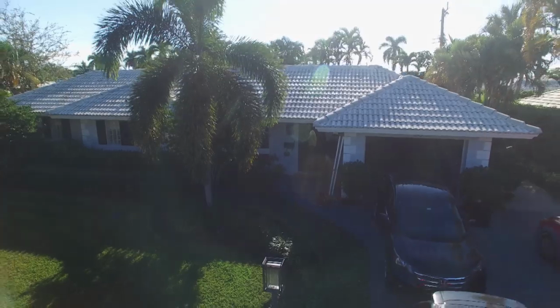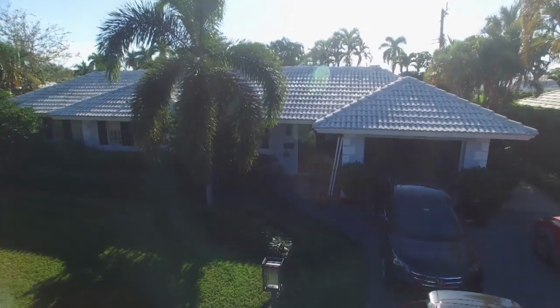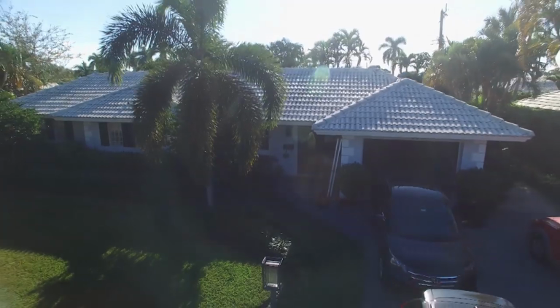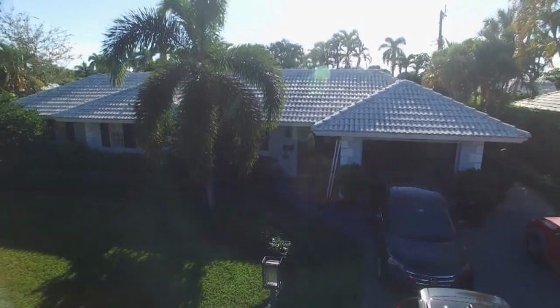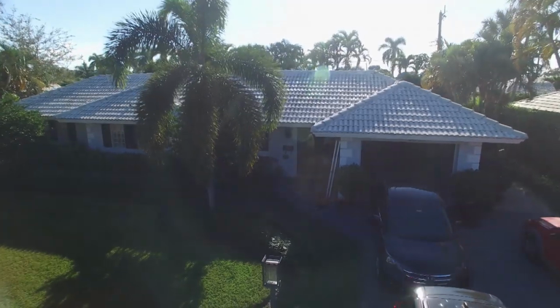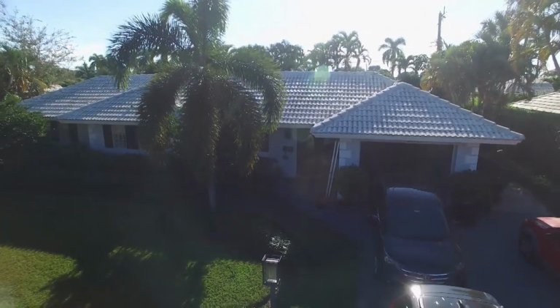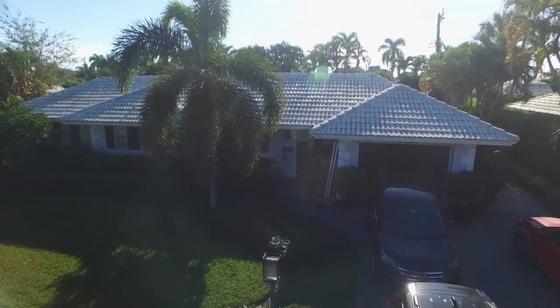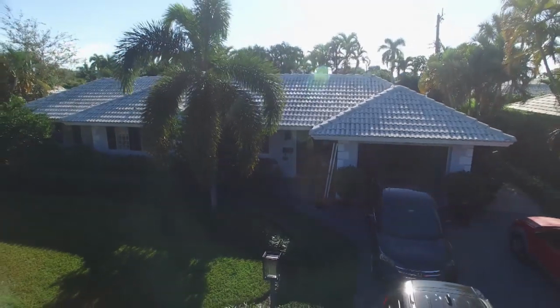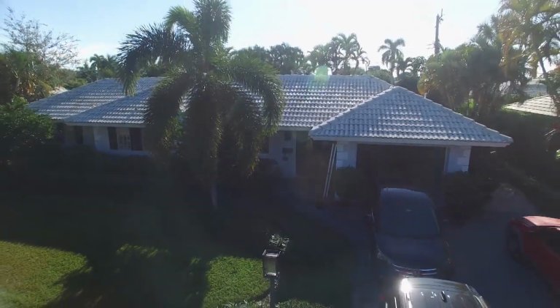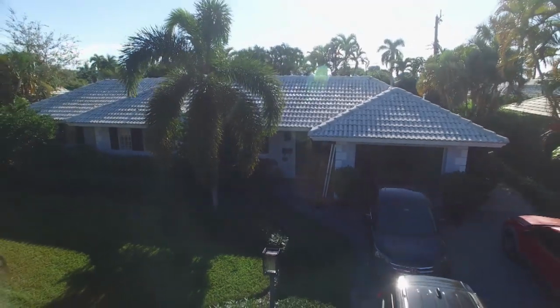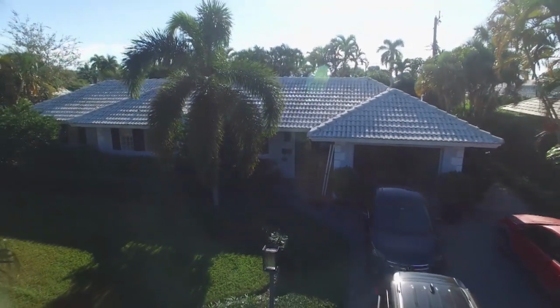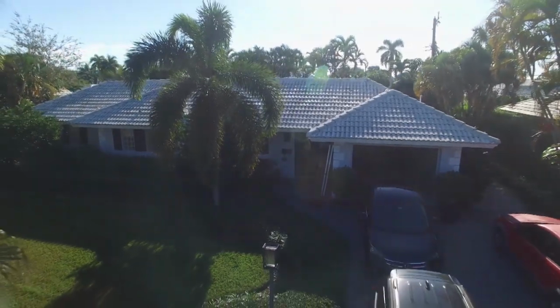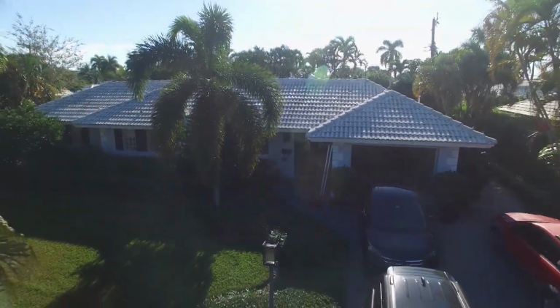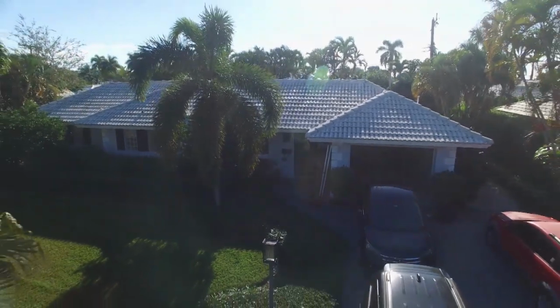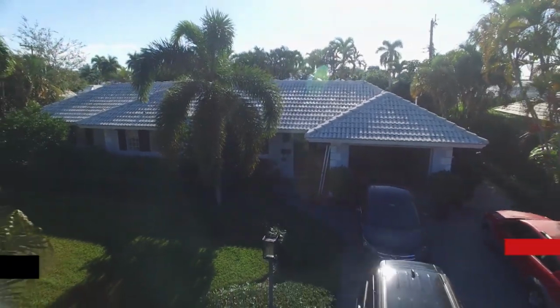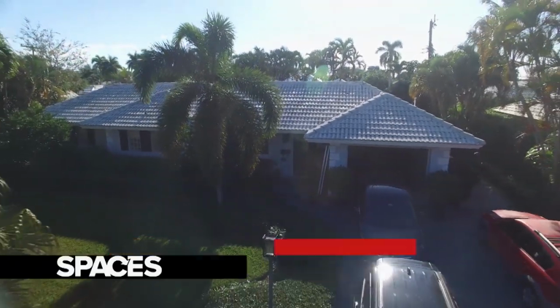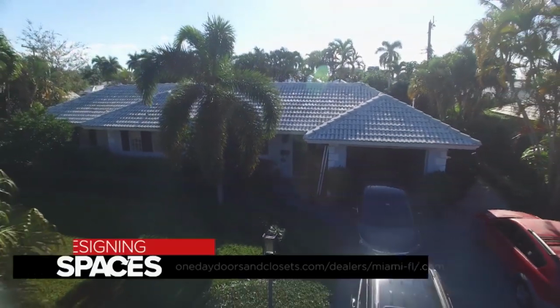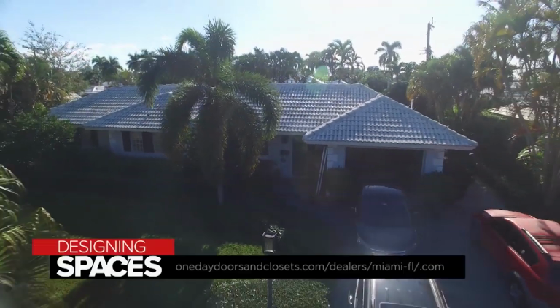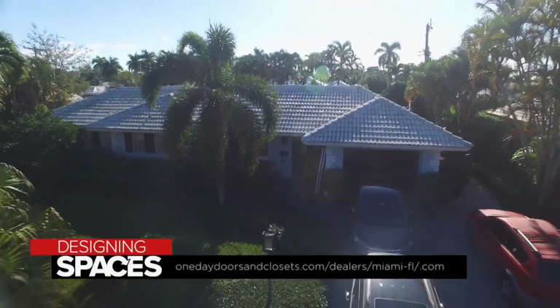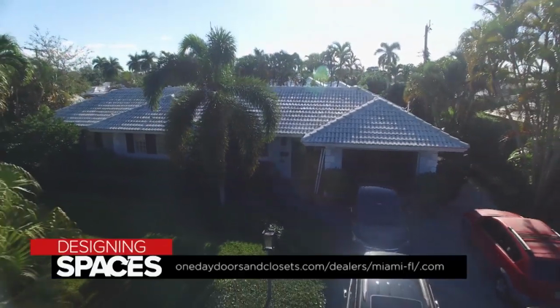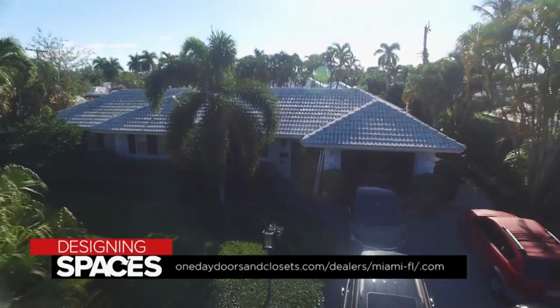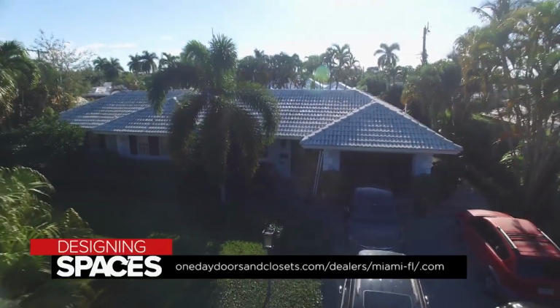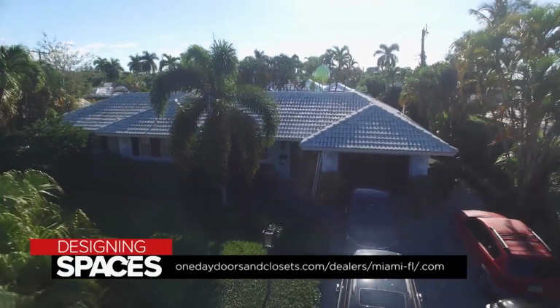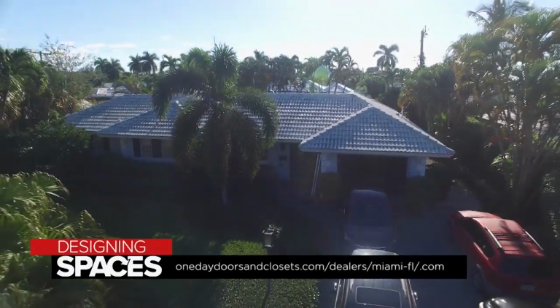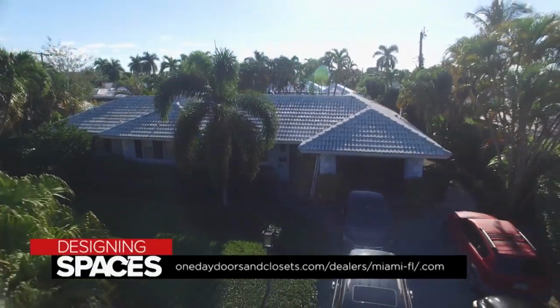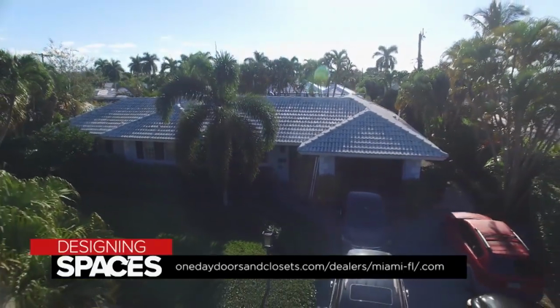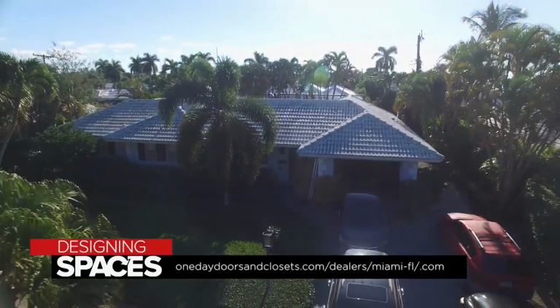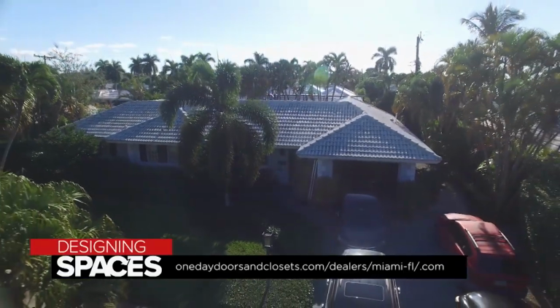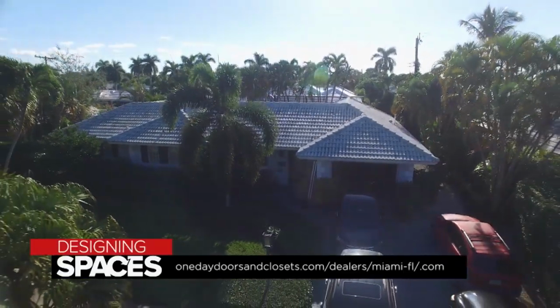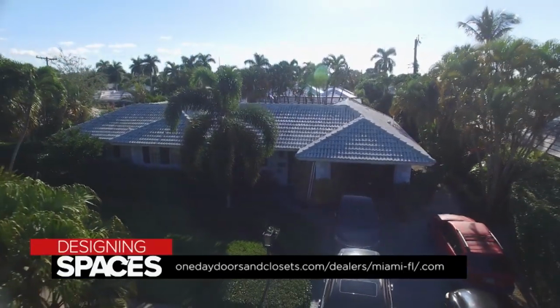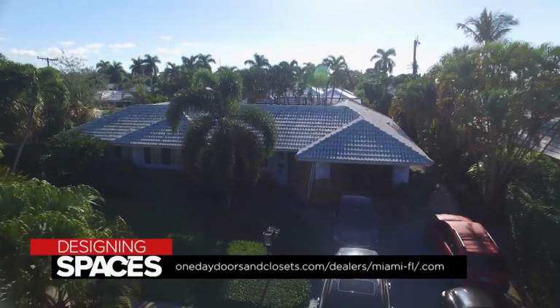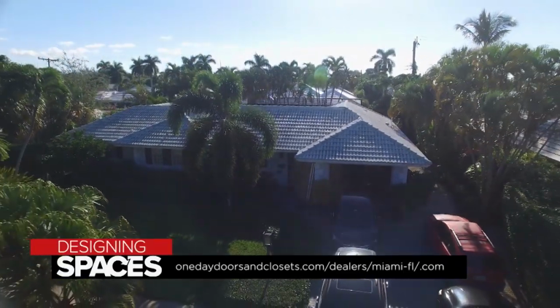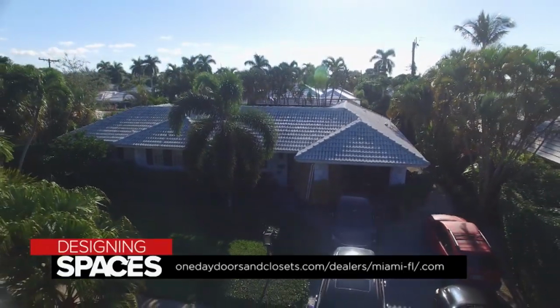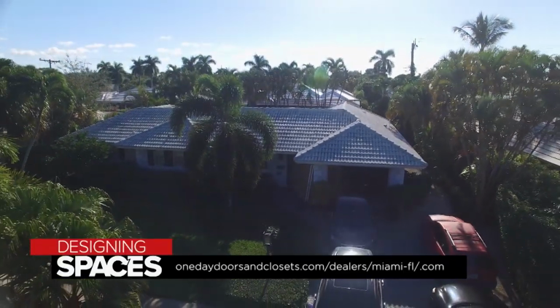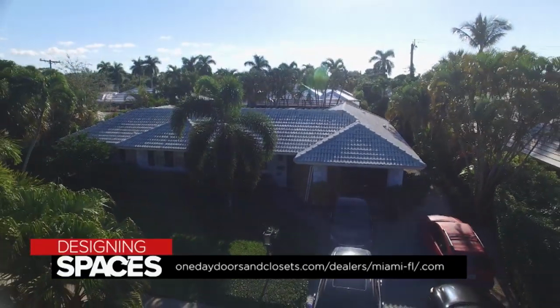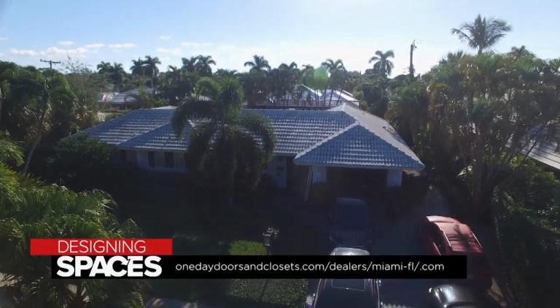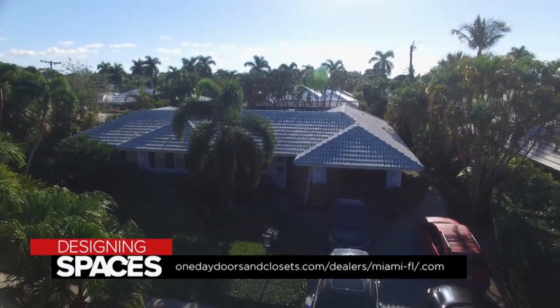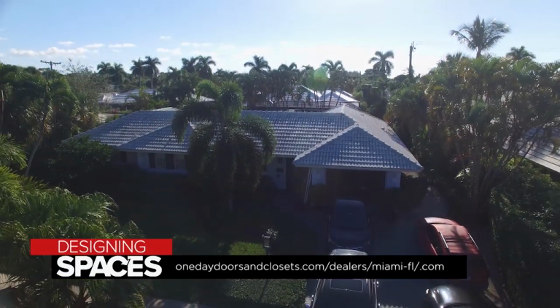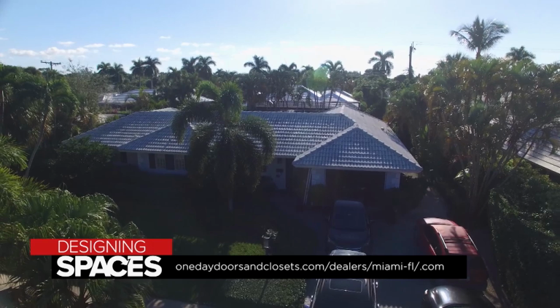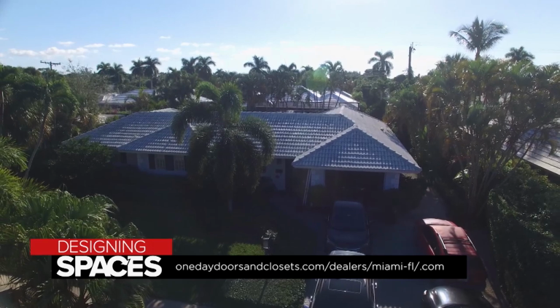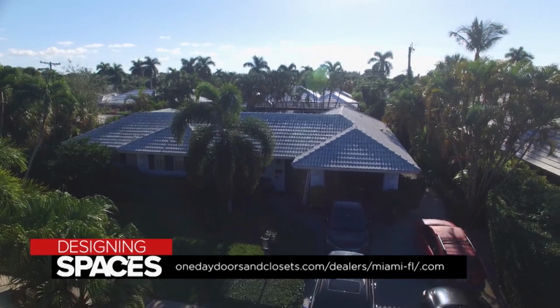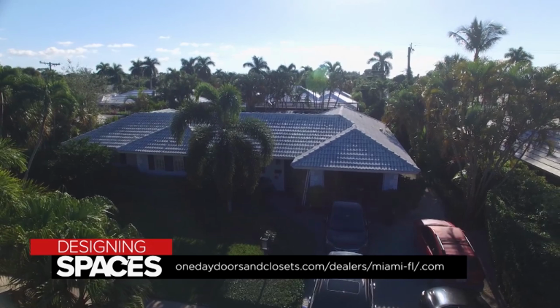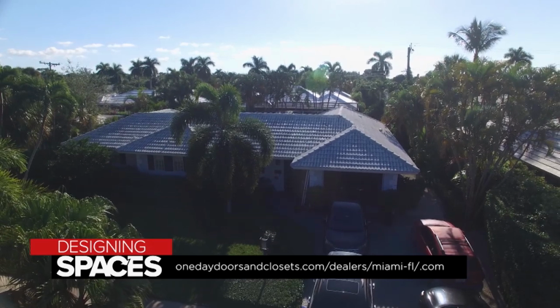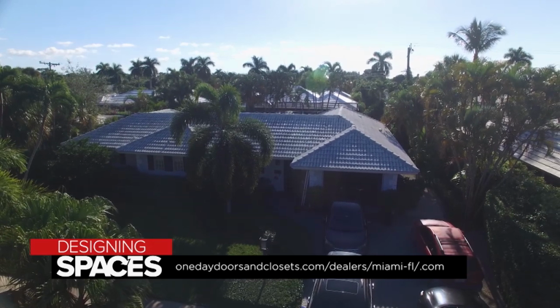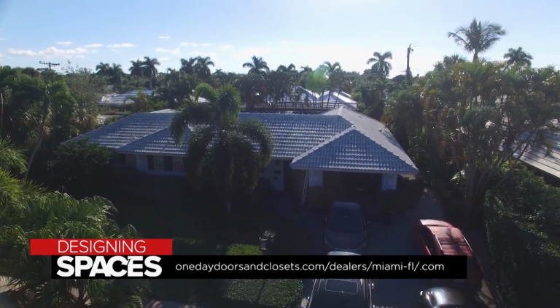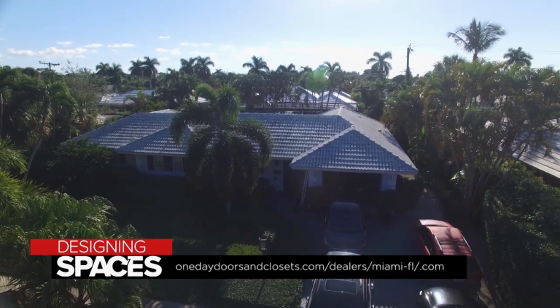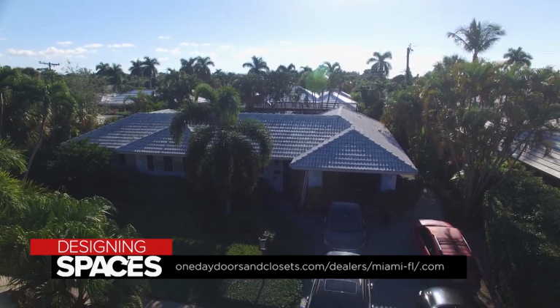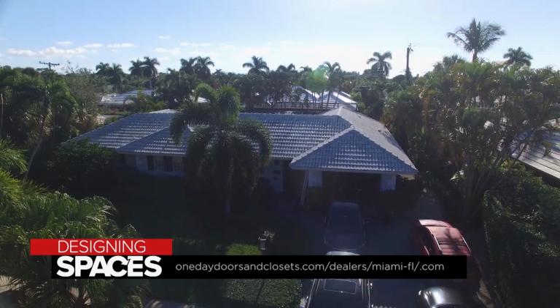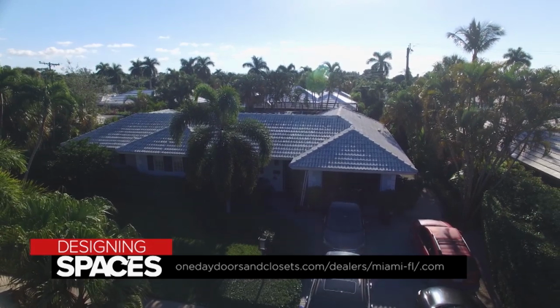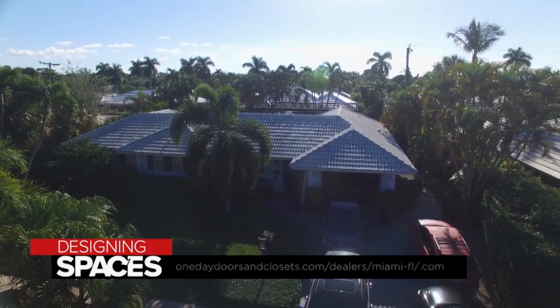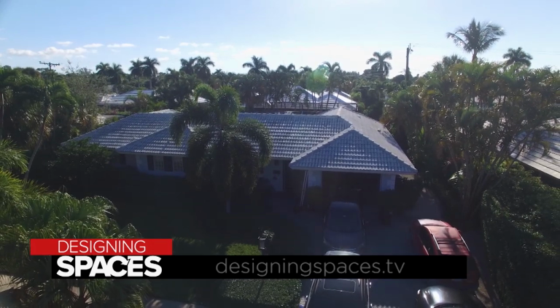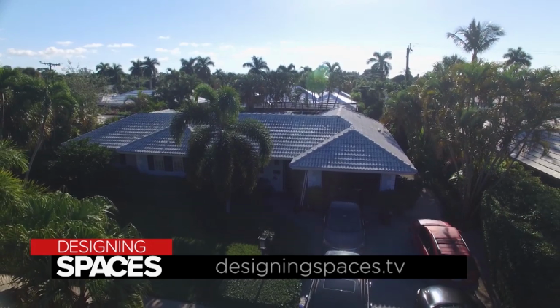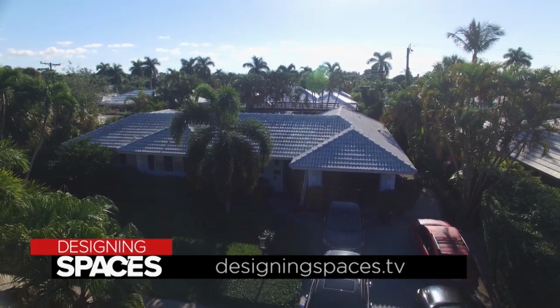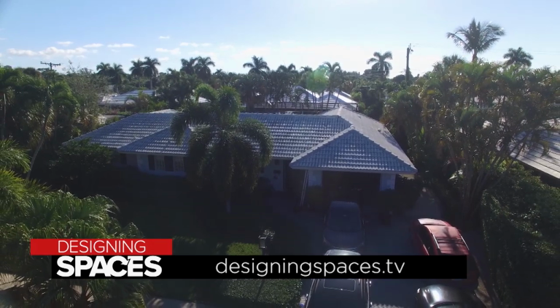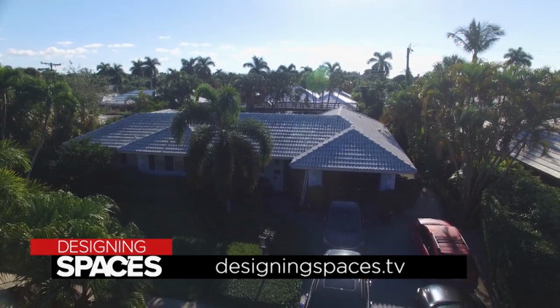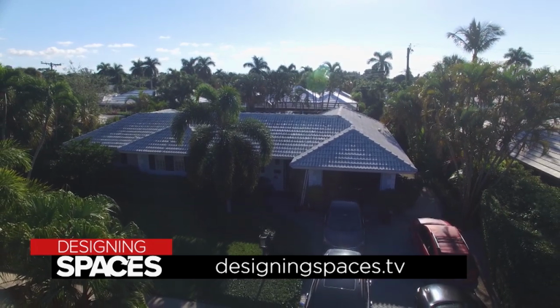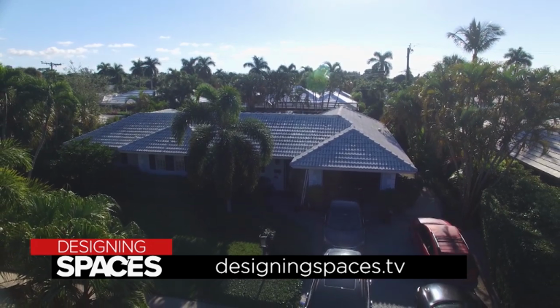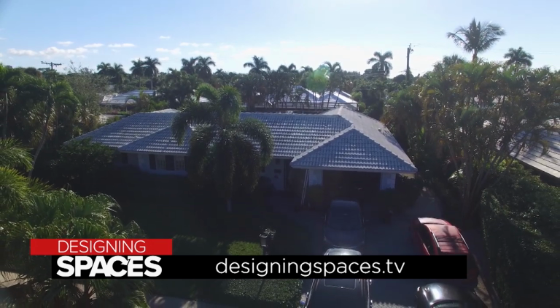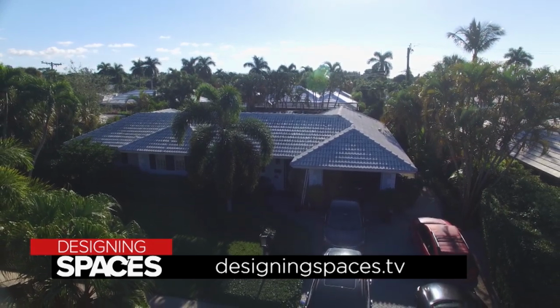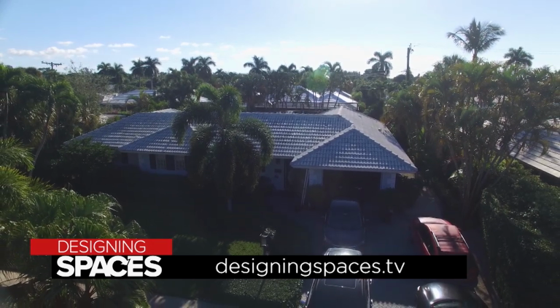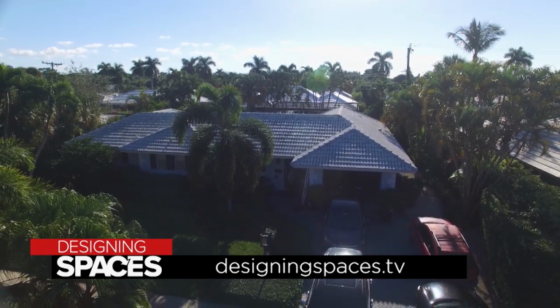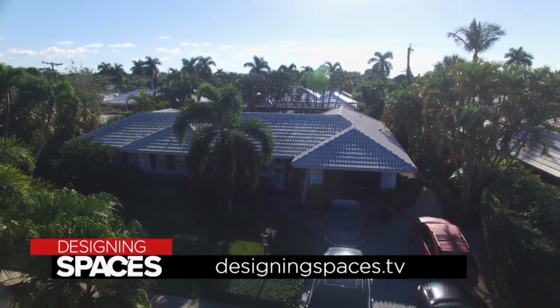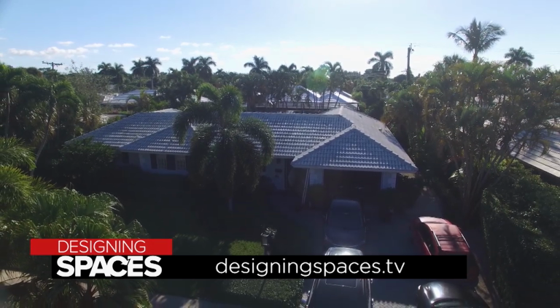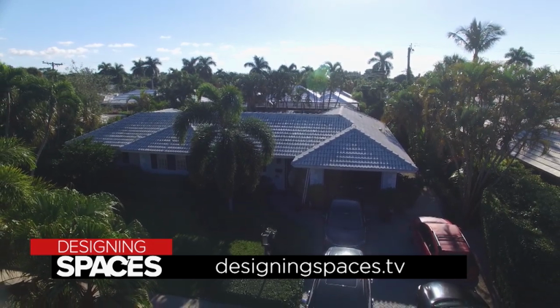For more information on Miami Doors and Closets, you can visit their website or check out DesigningSpaces.TV.